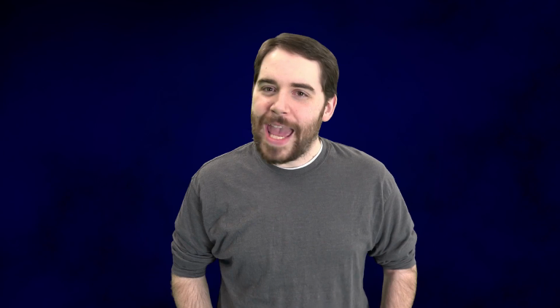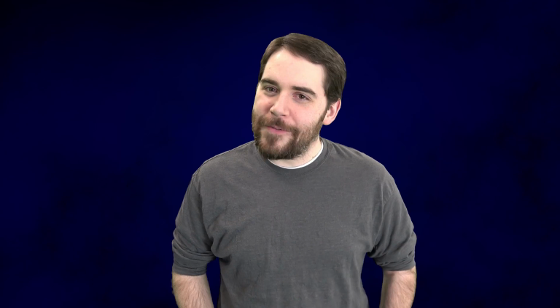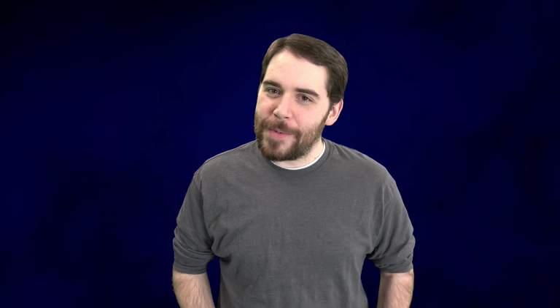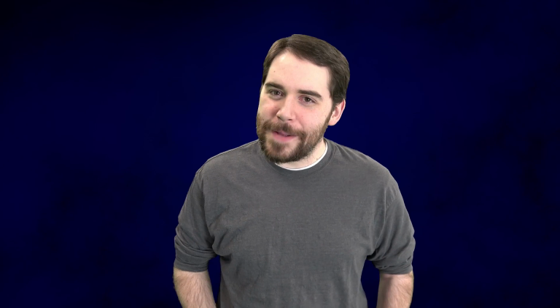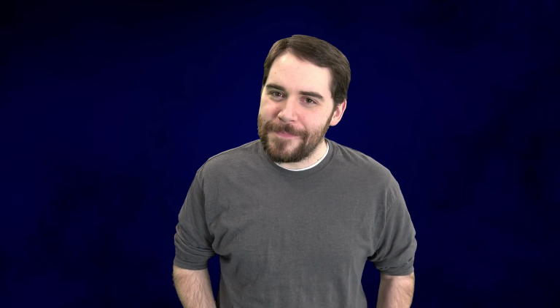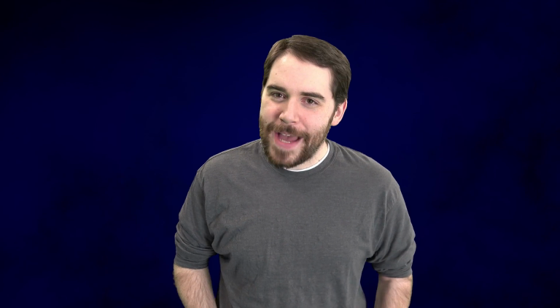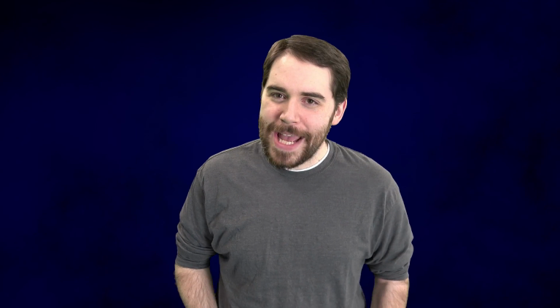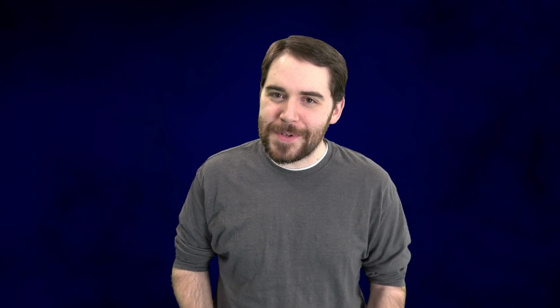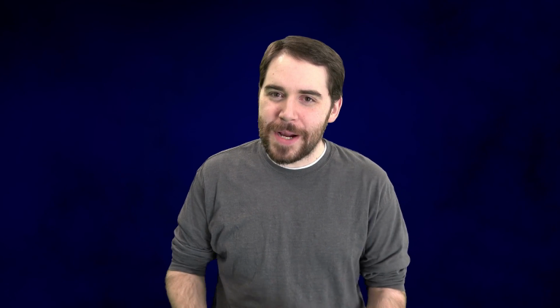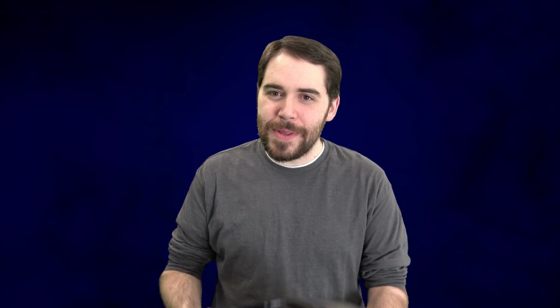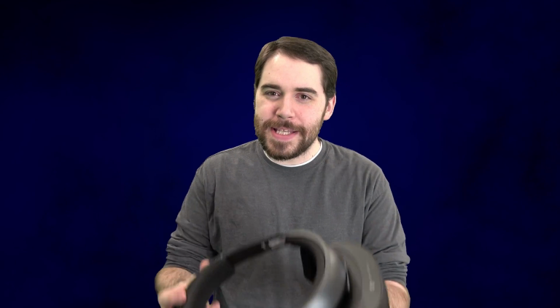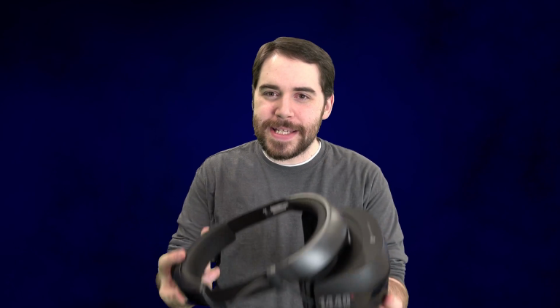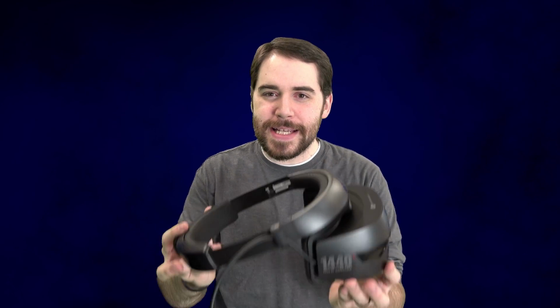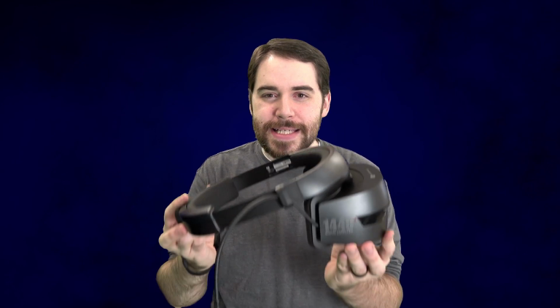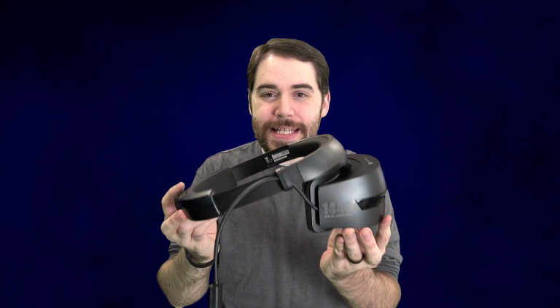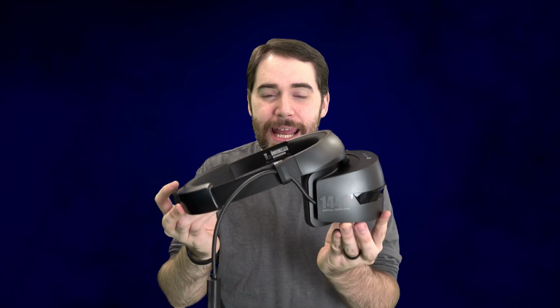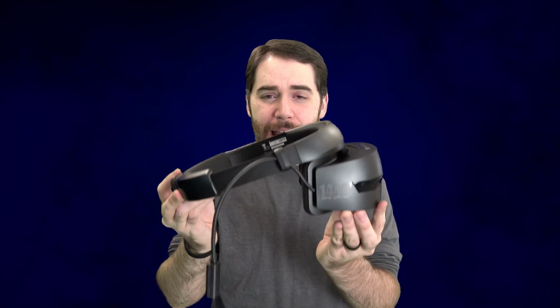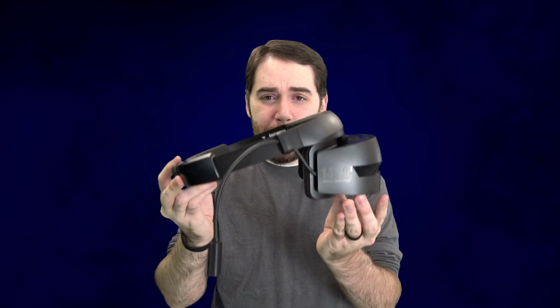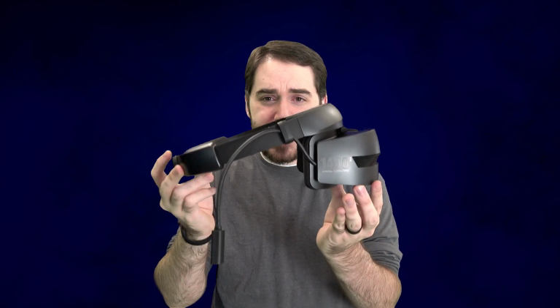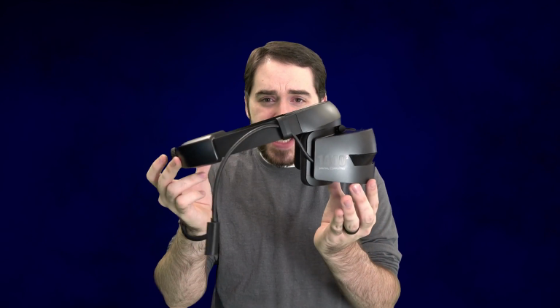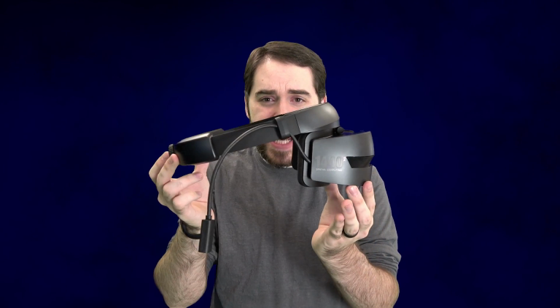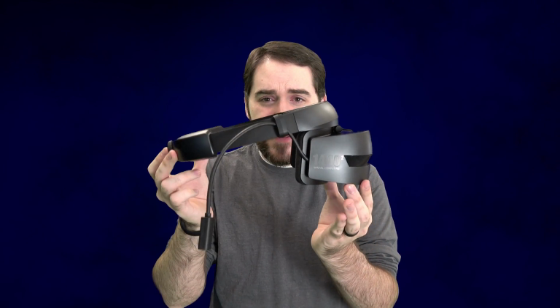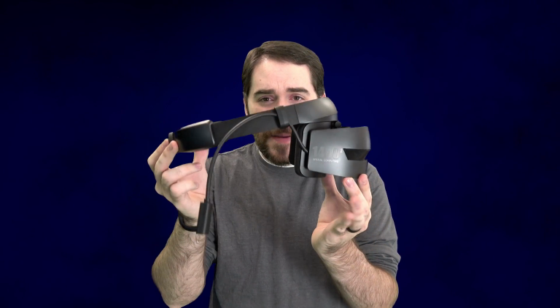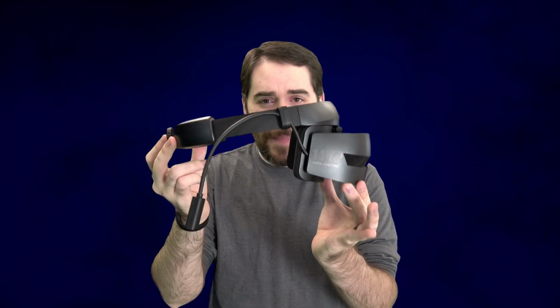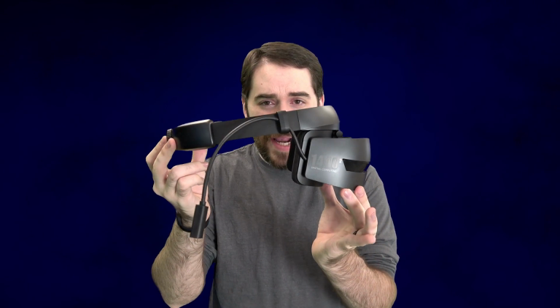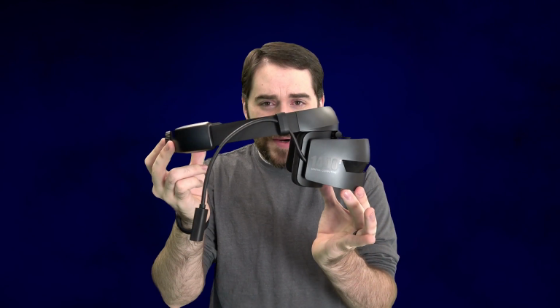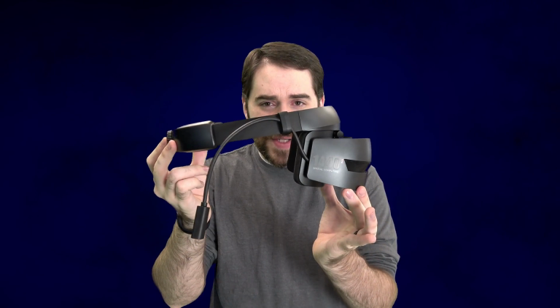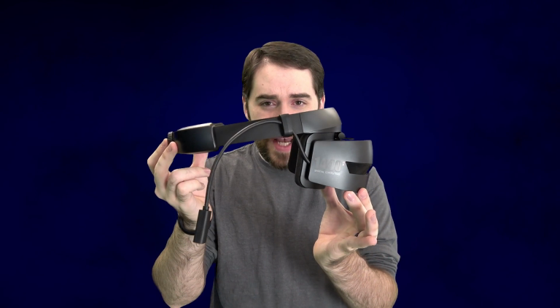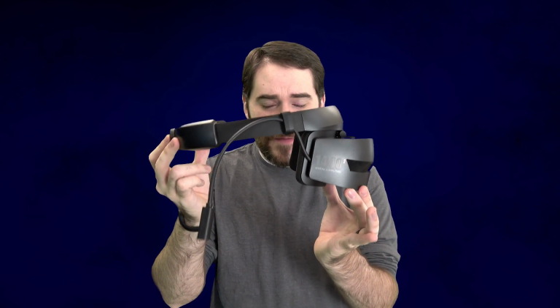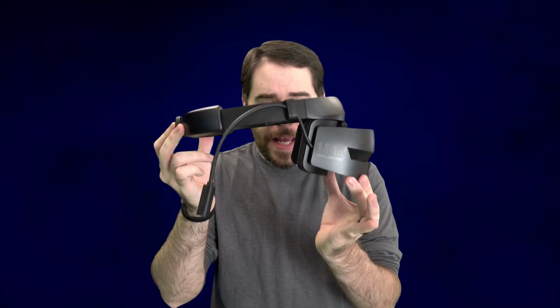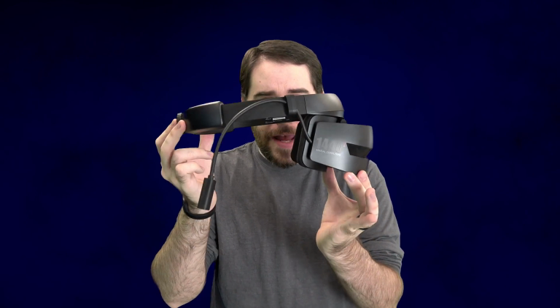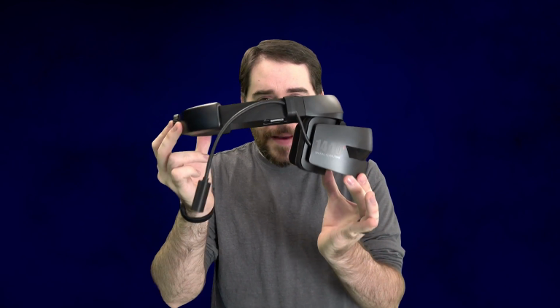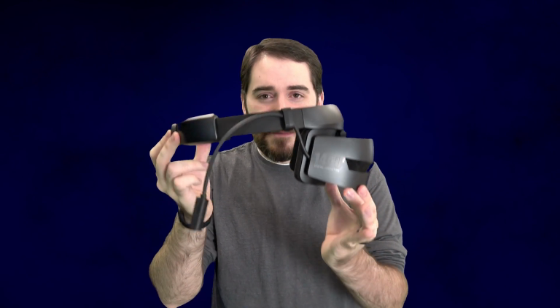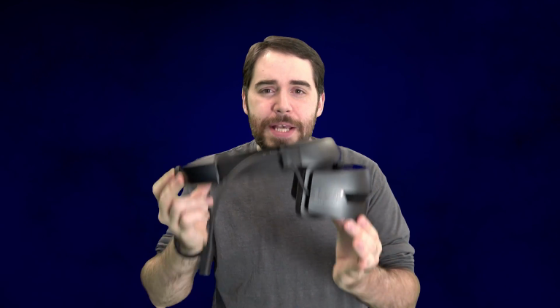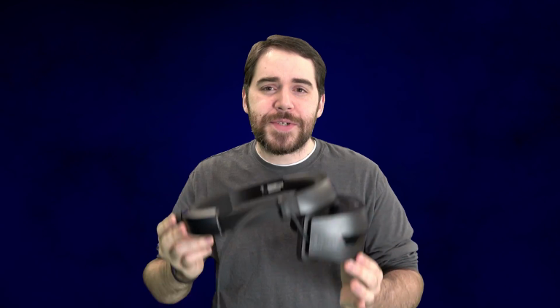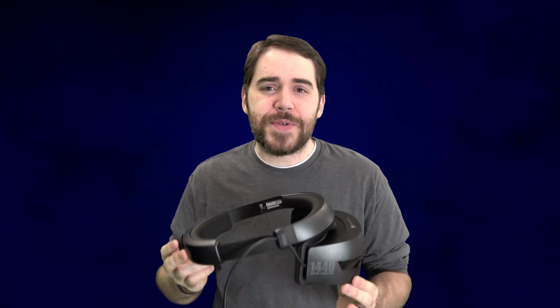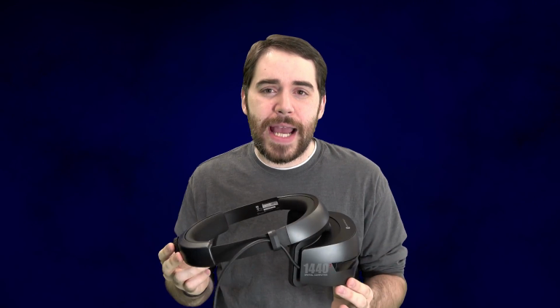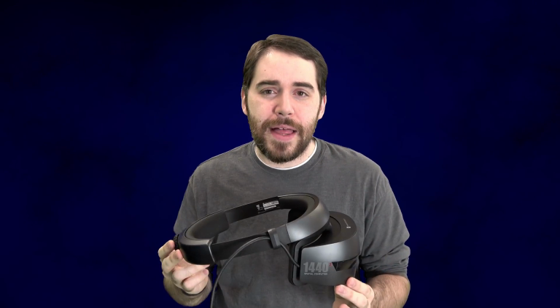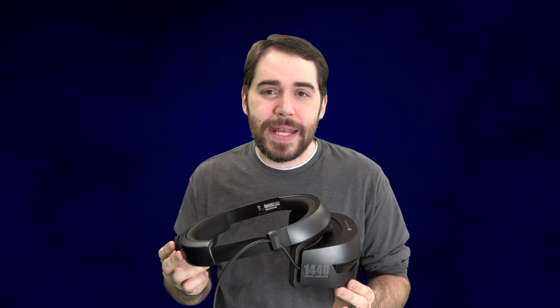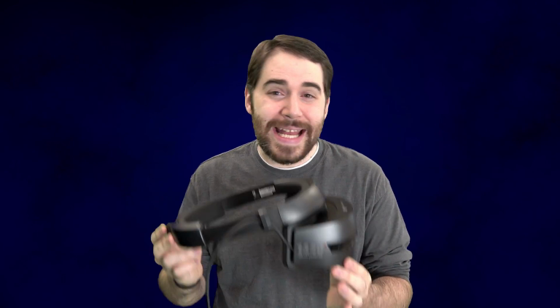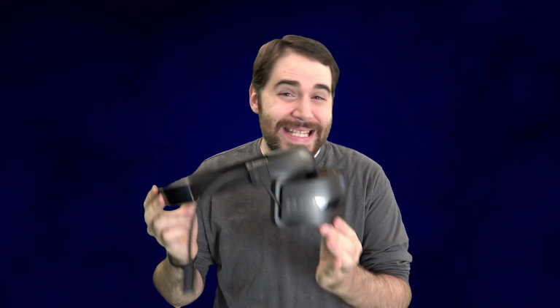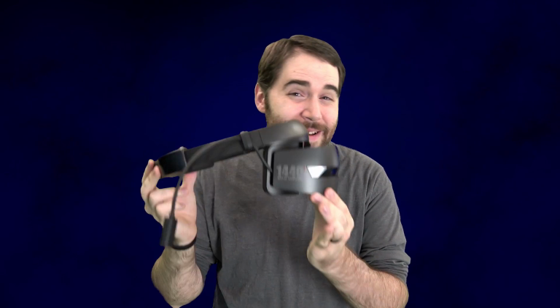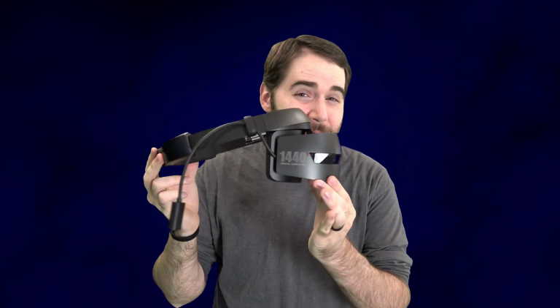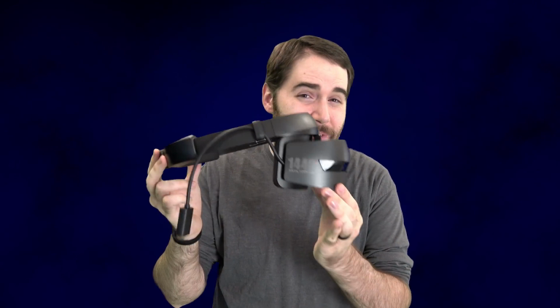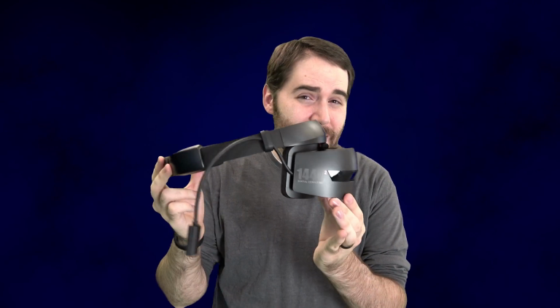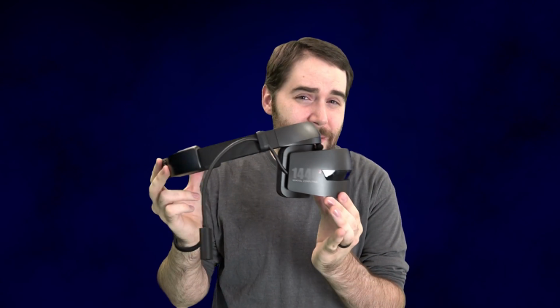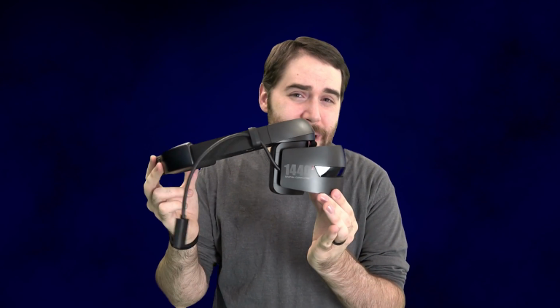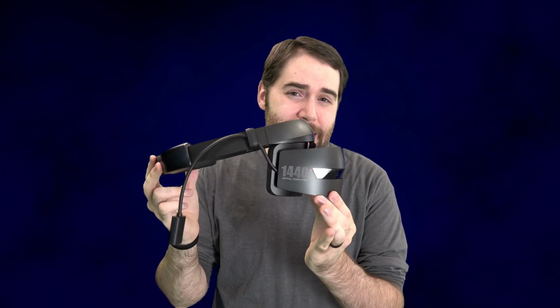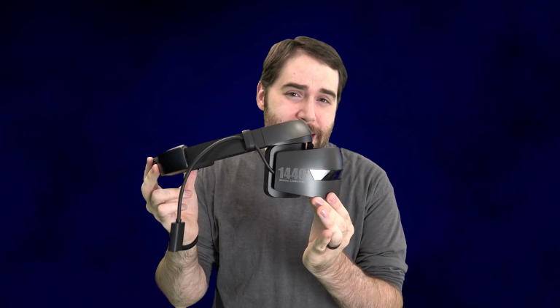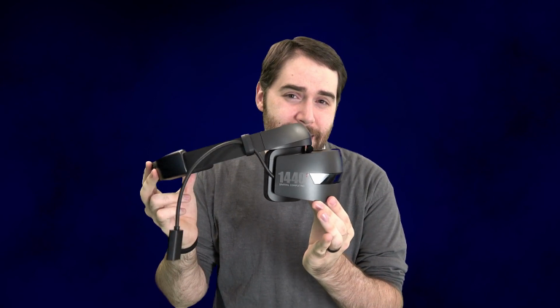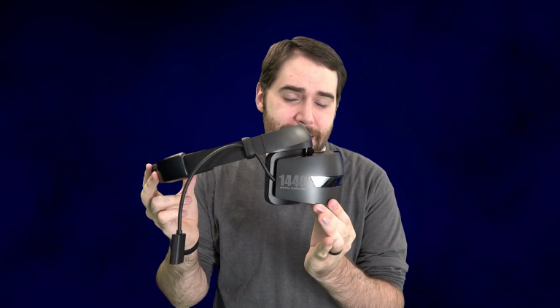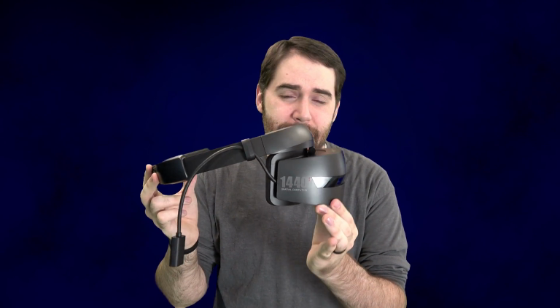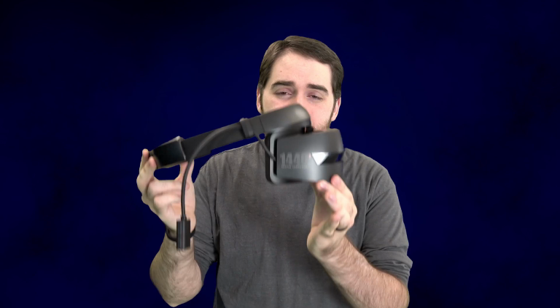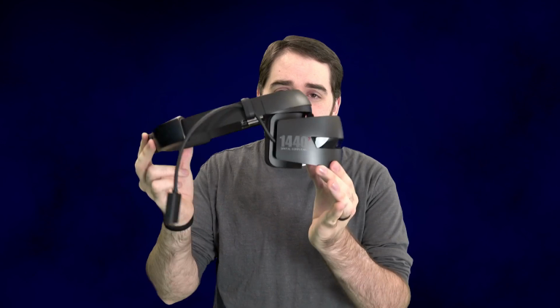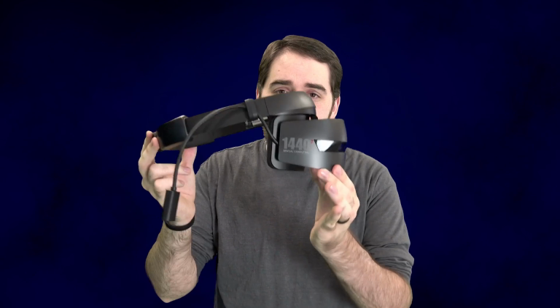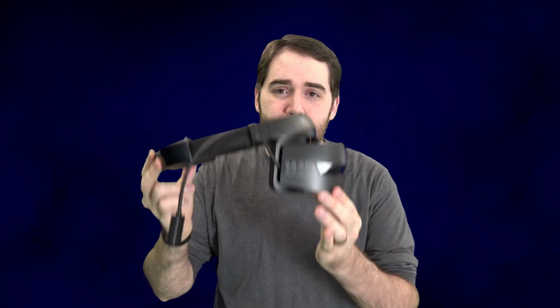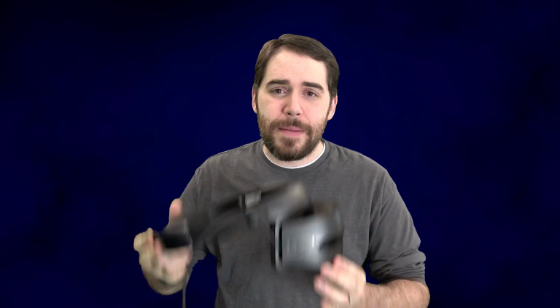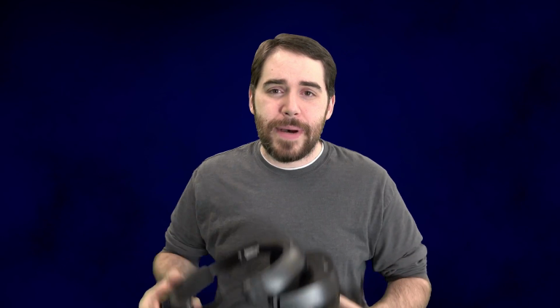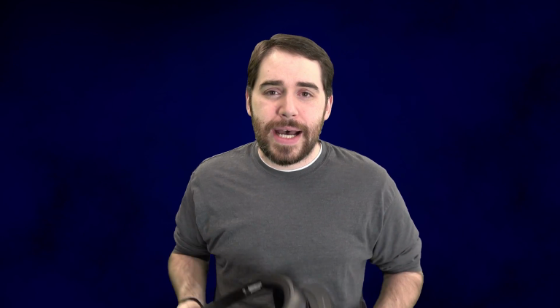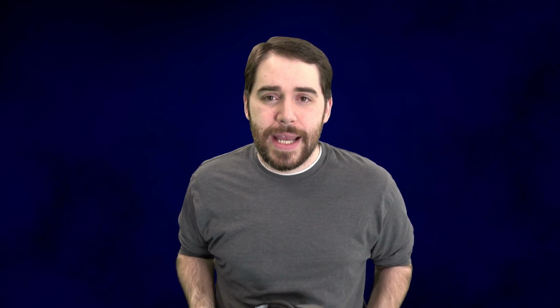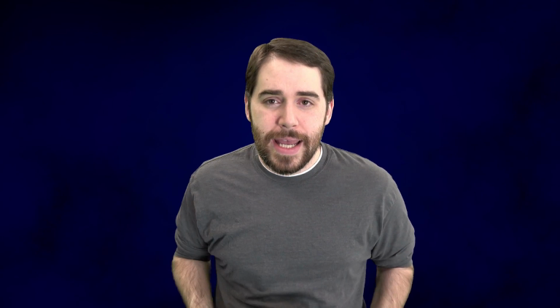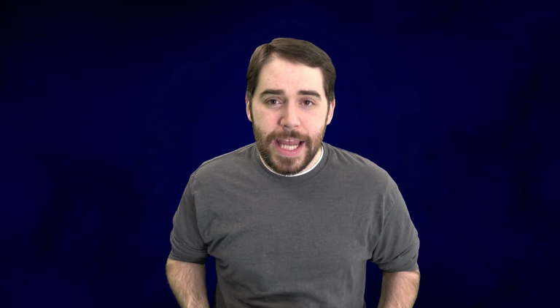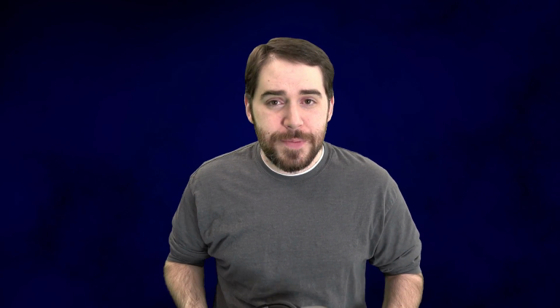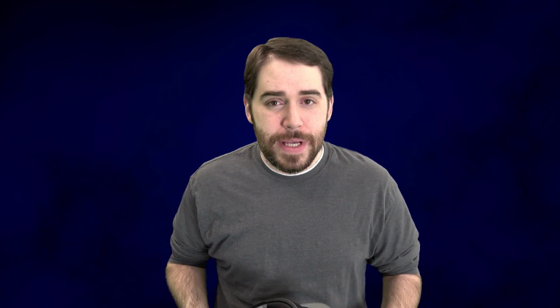Hey everybody, I am Tribal Instincts and today I am checking out the Microsoft Mixed Reality Development Kit made by HP.